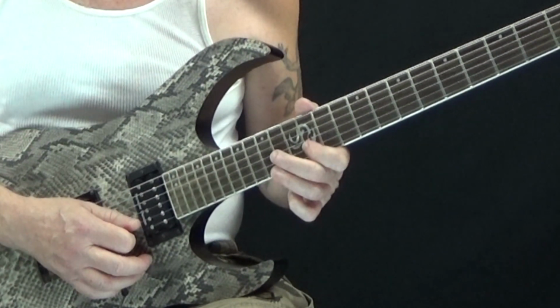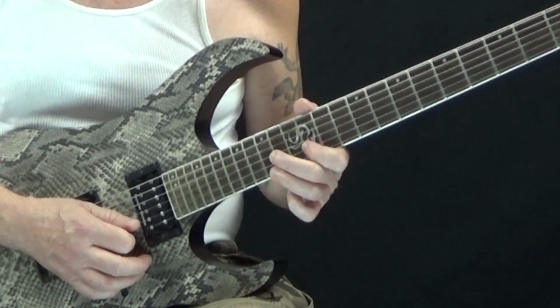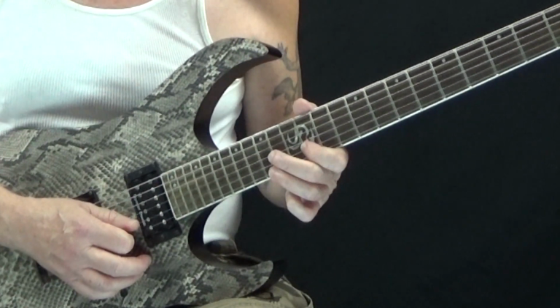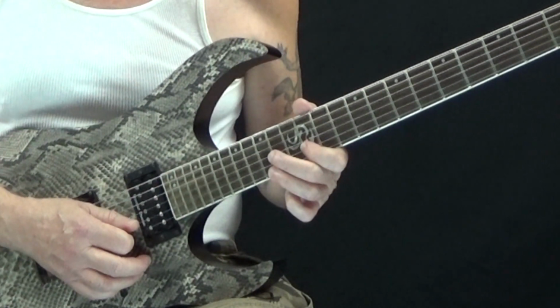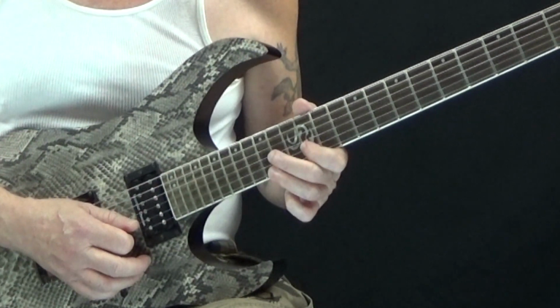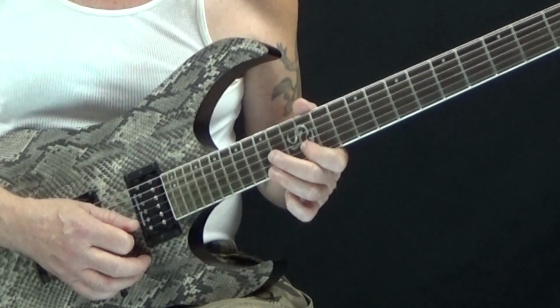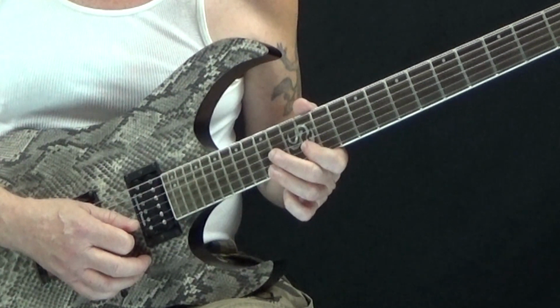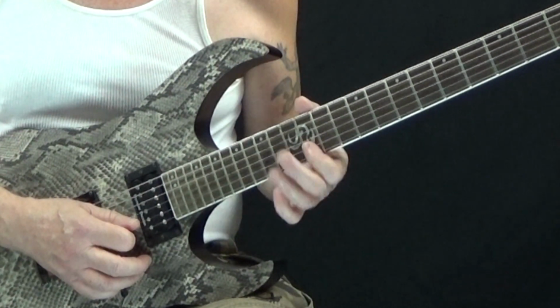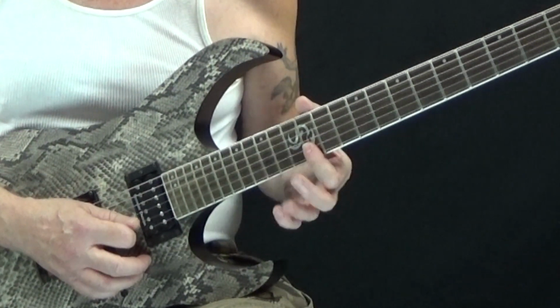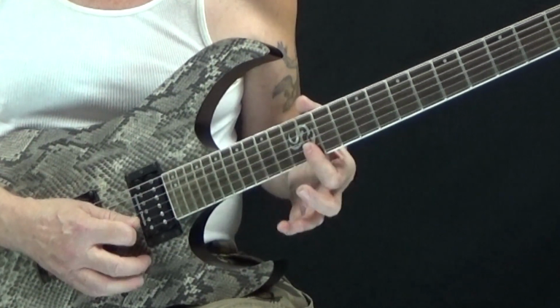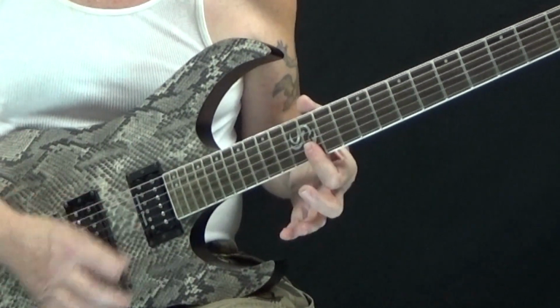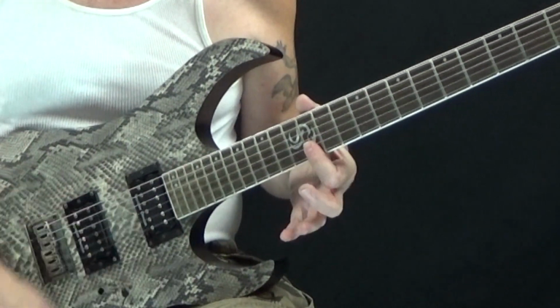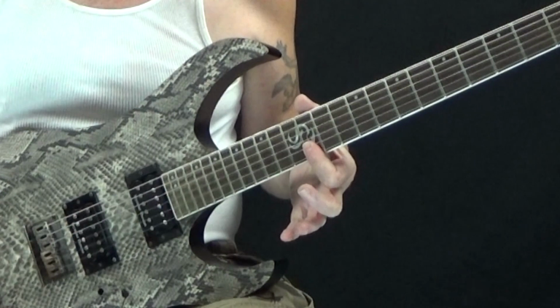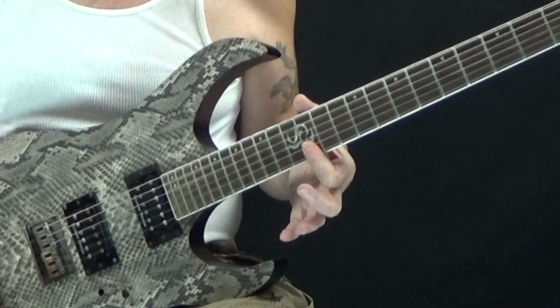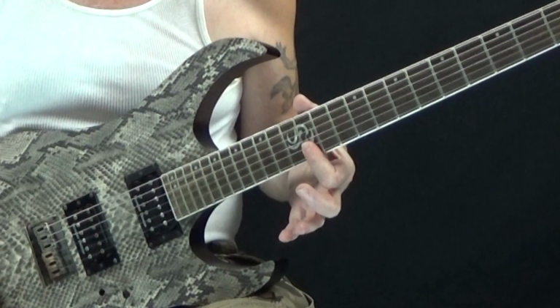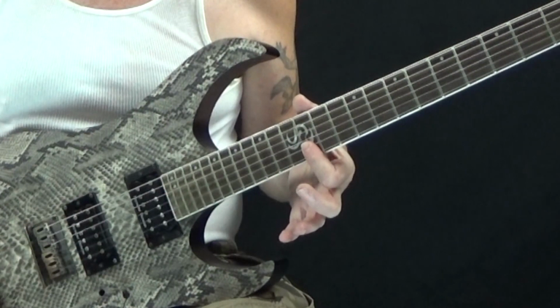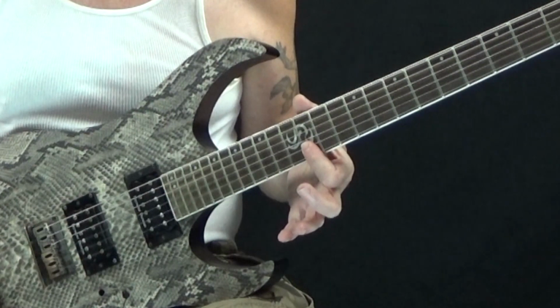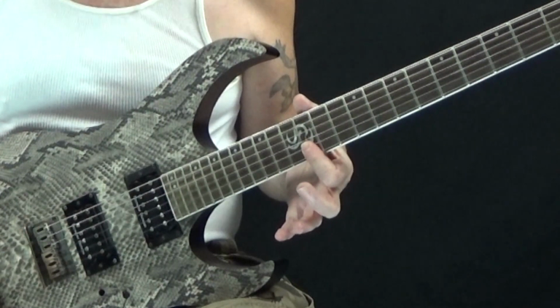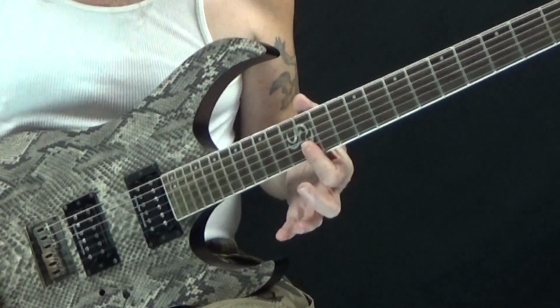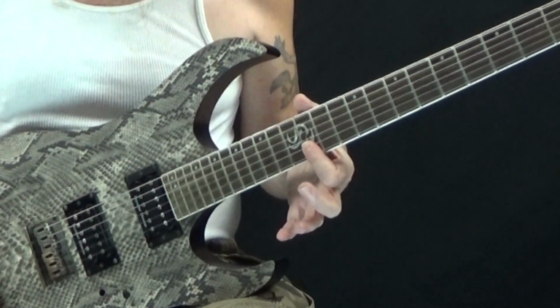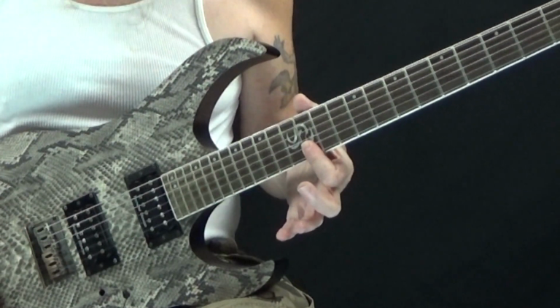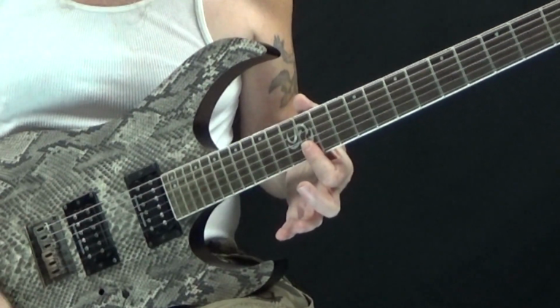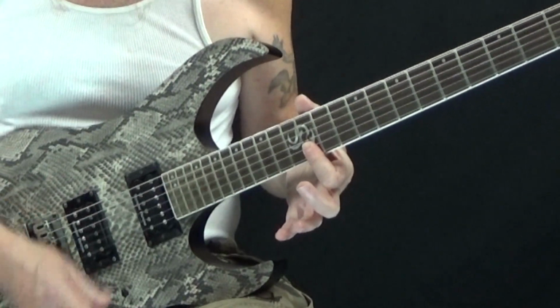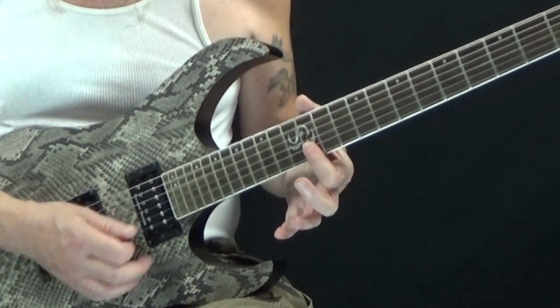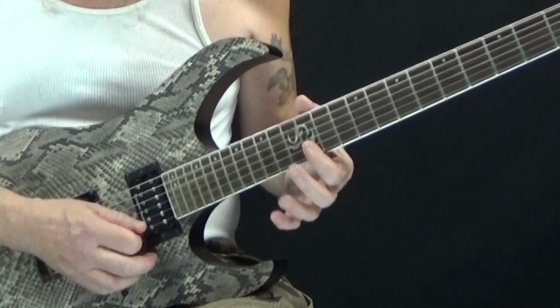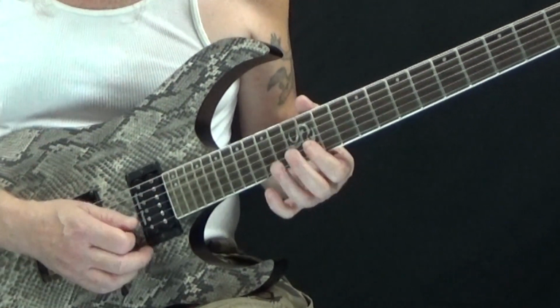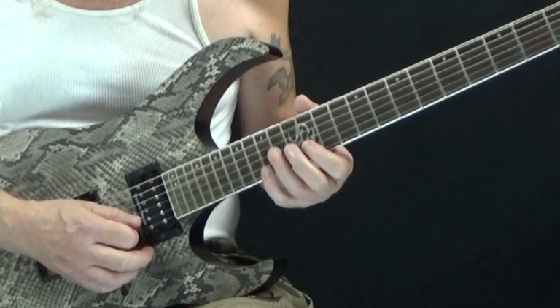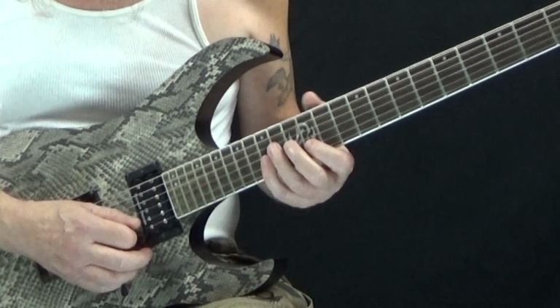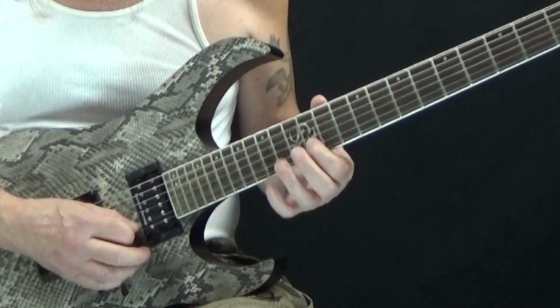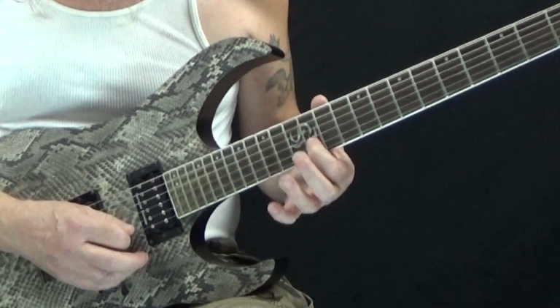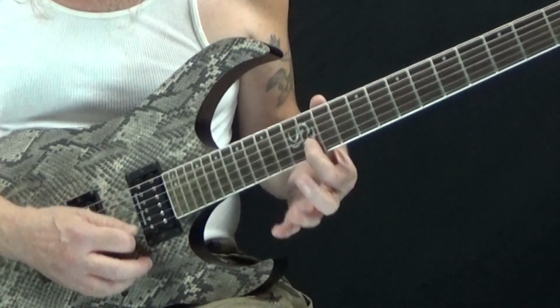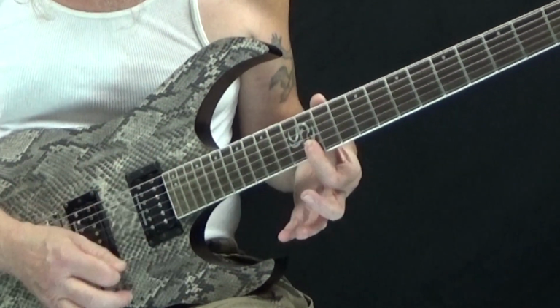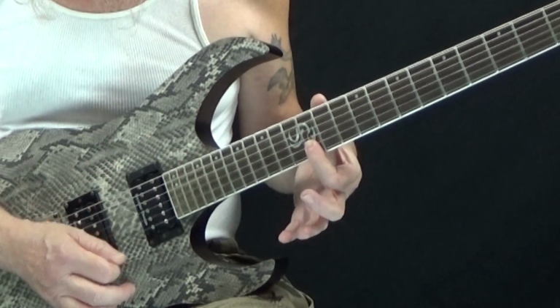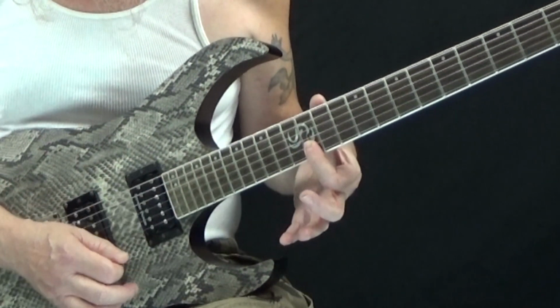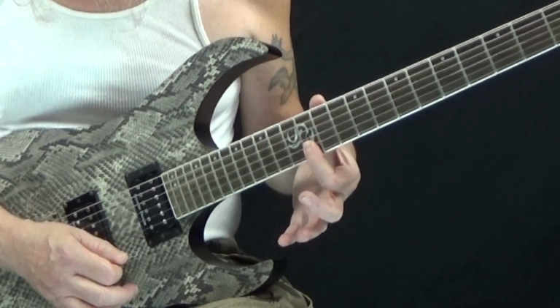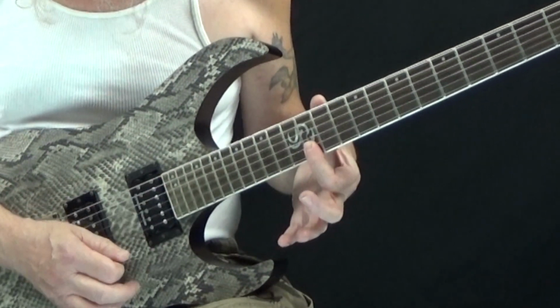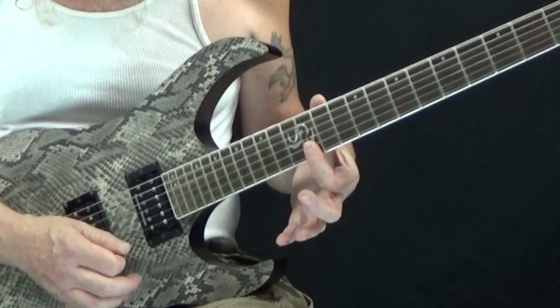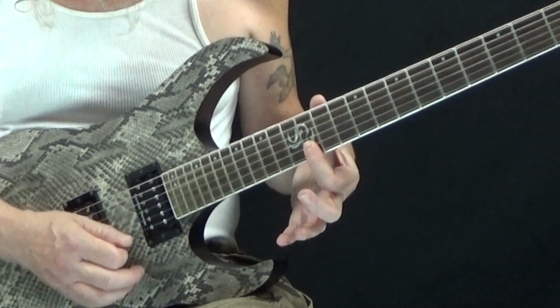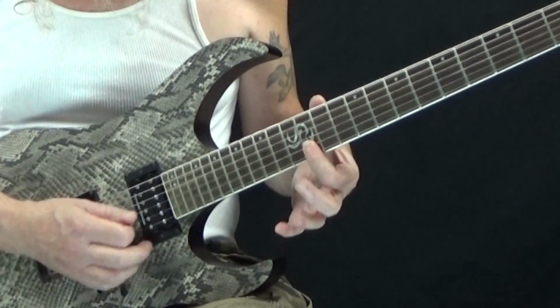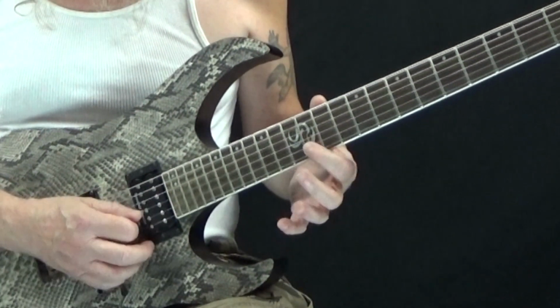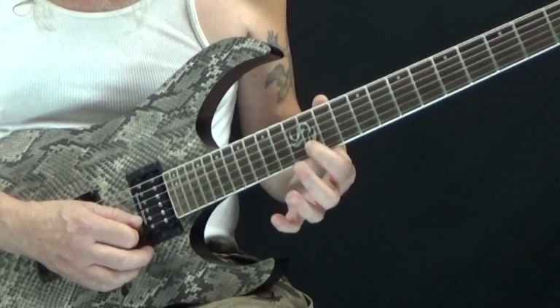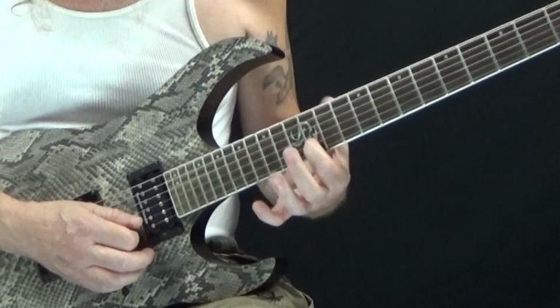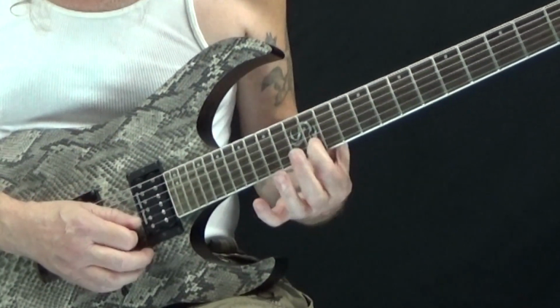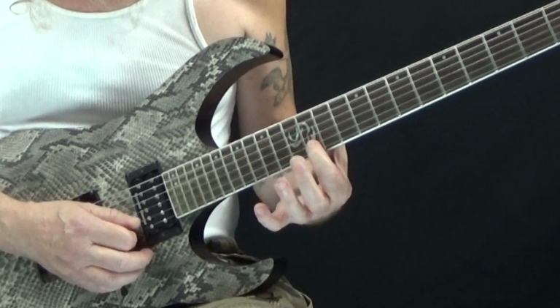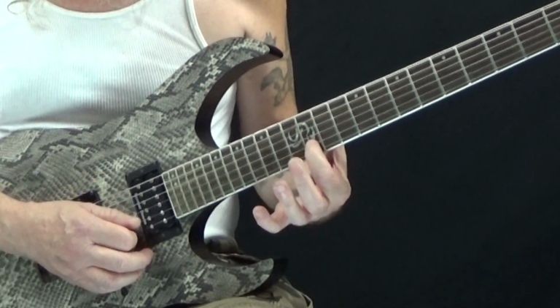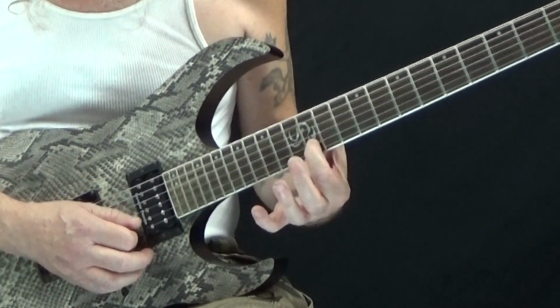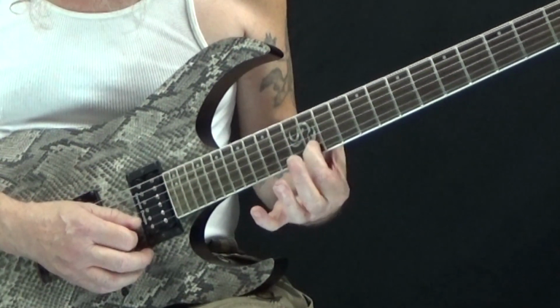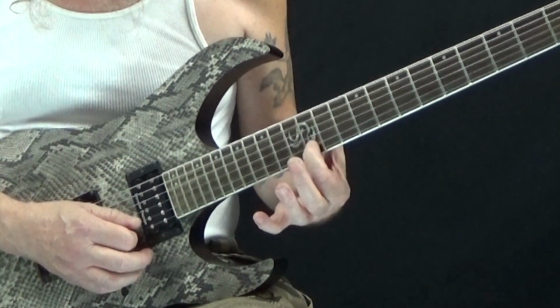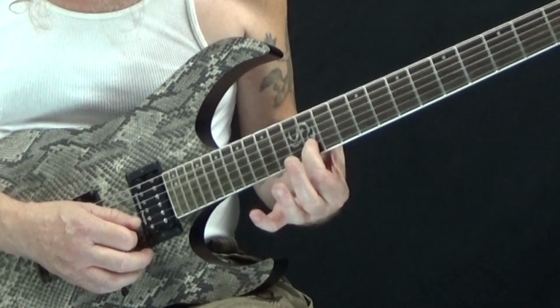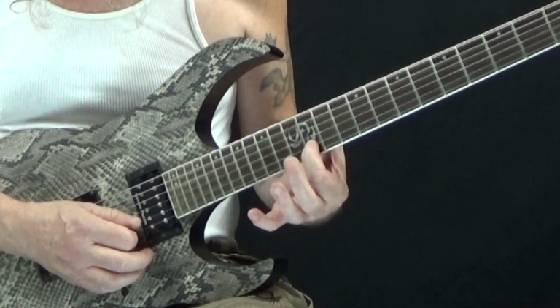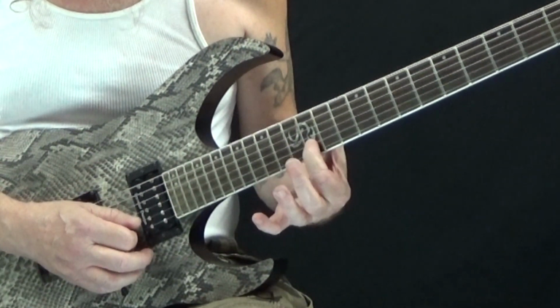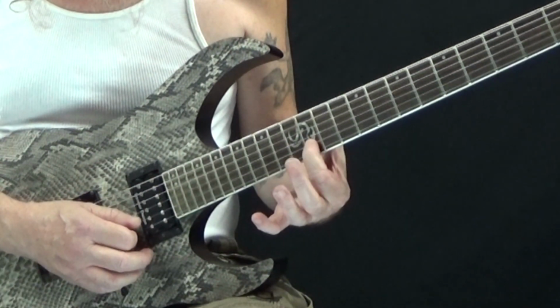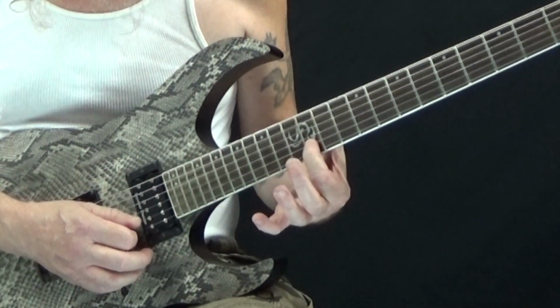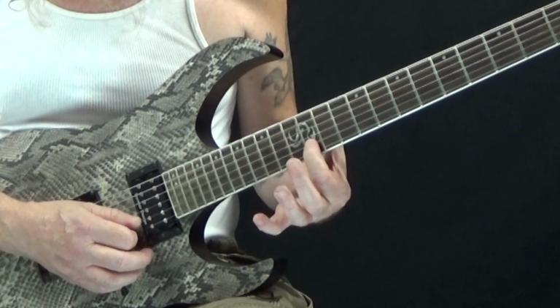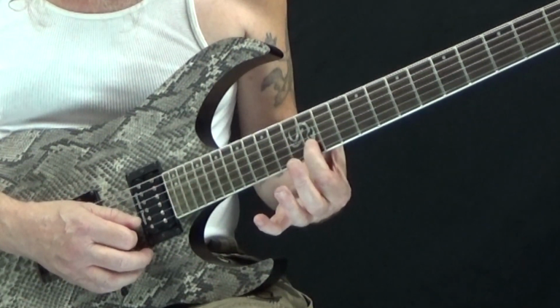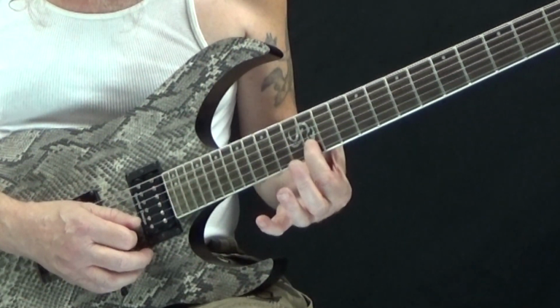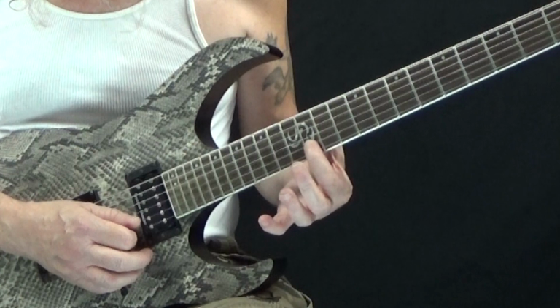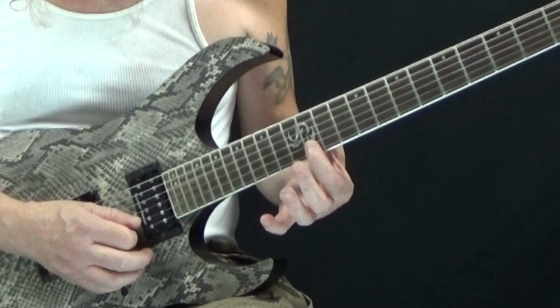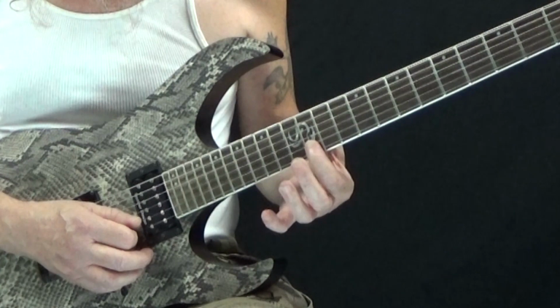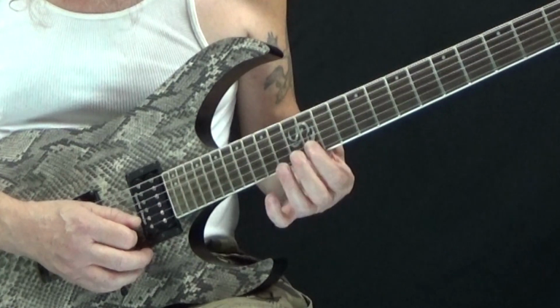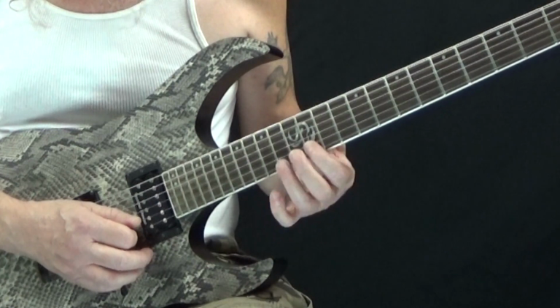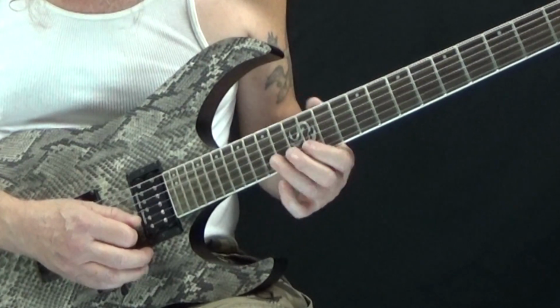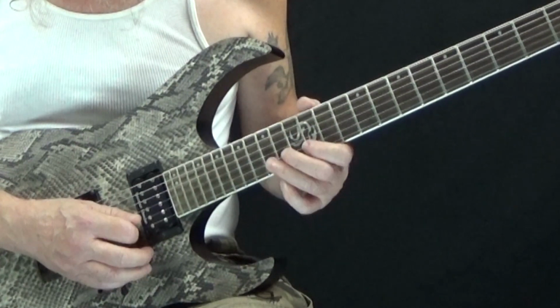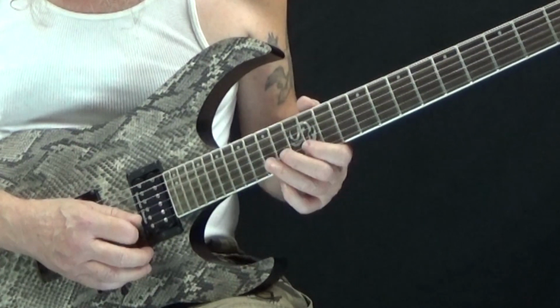And then we're going to end it by barring the twelfth fret of the B and the high E string.